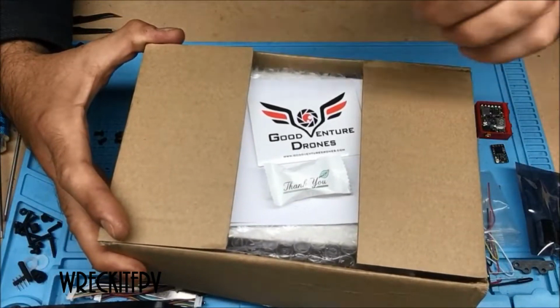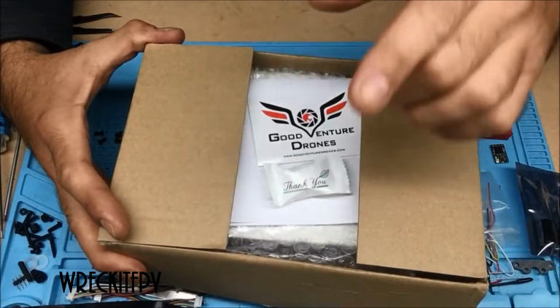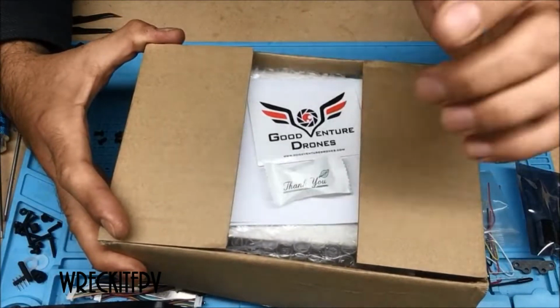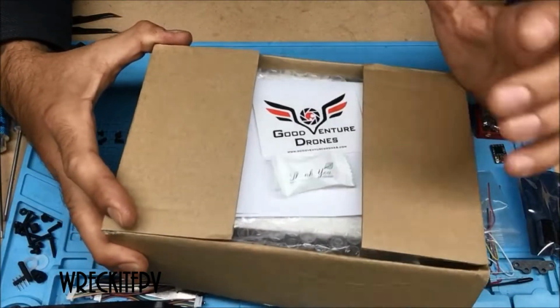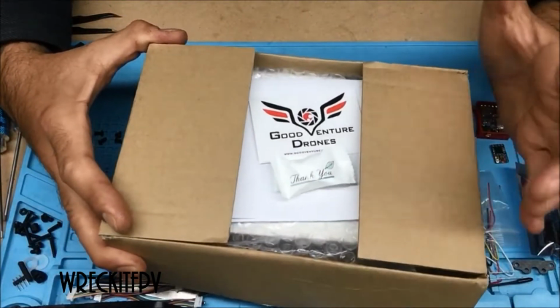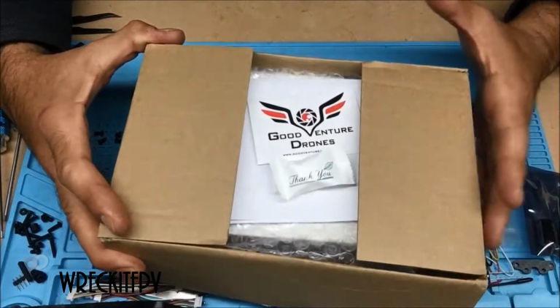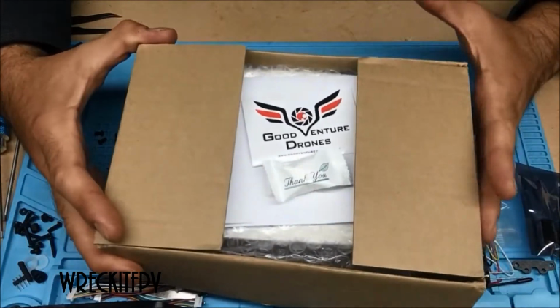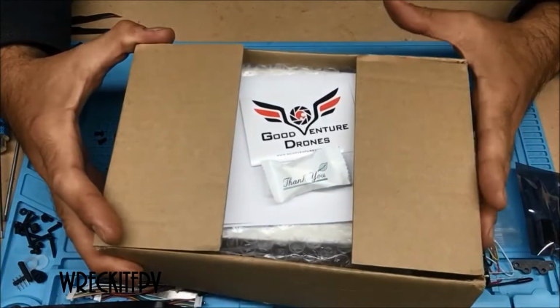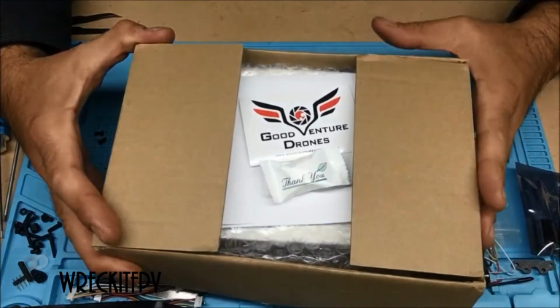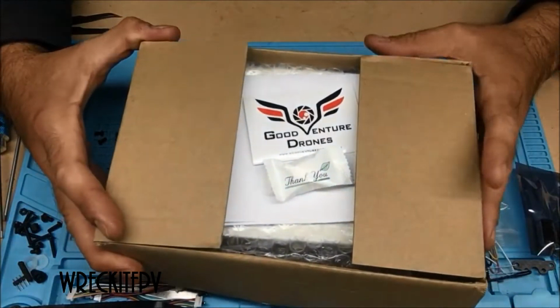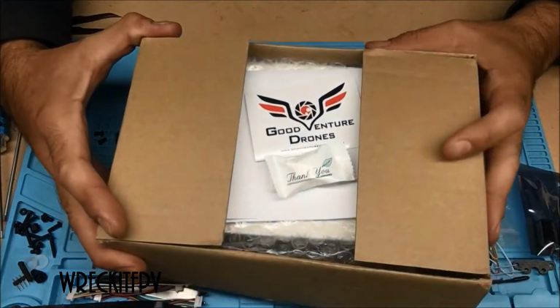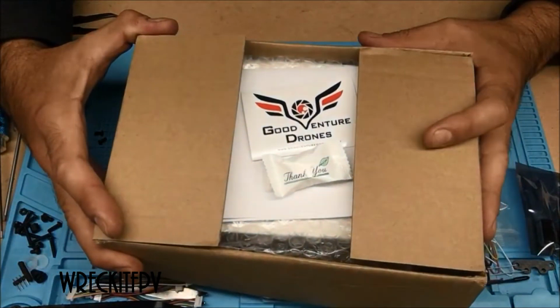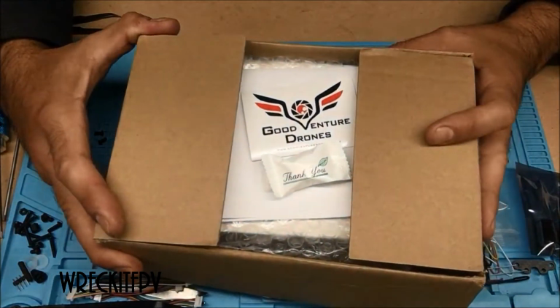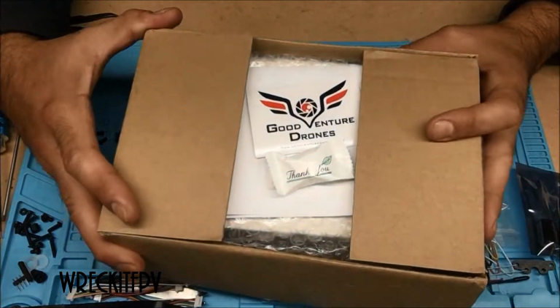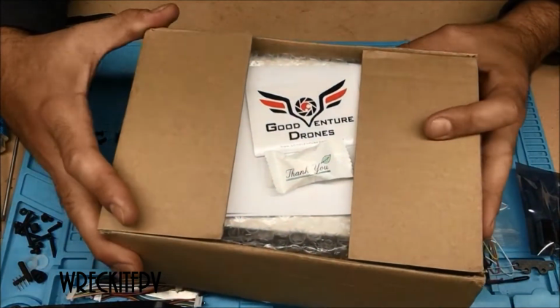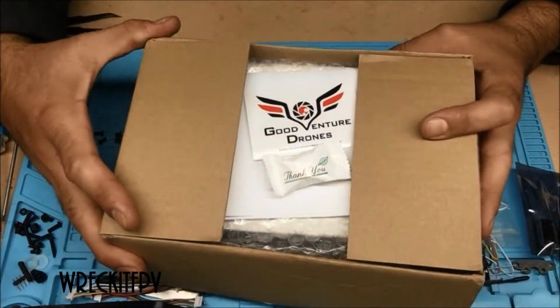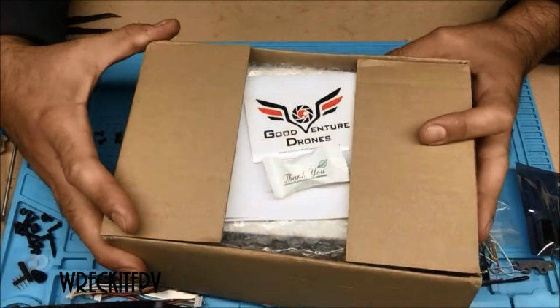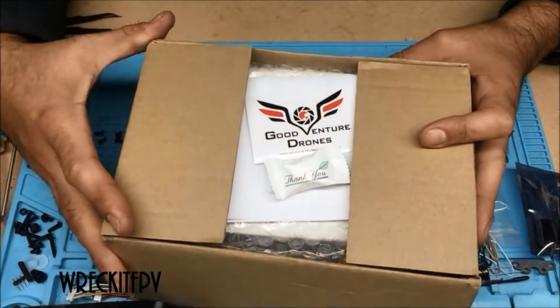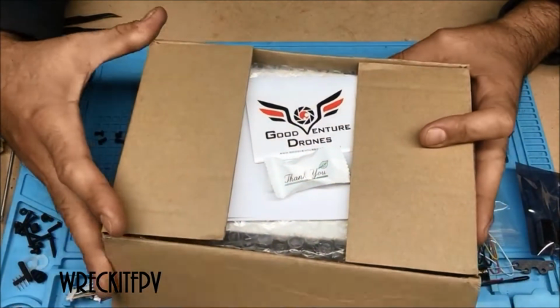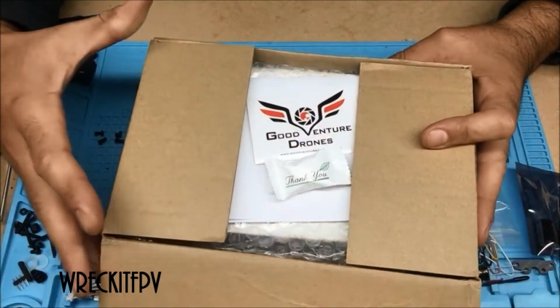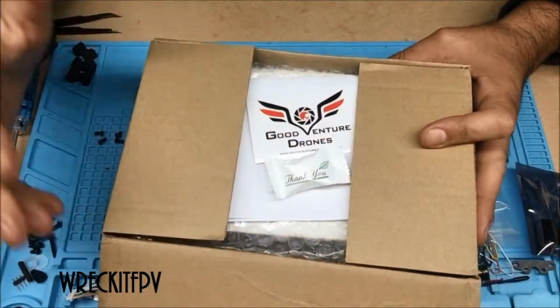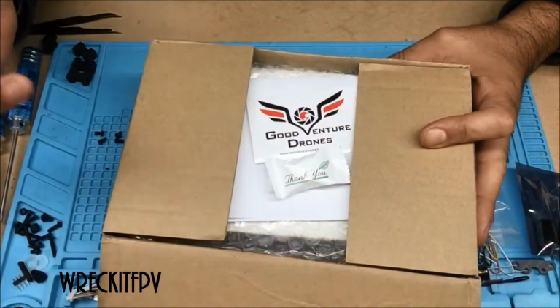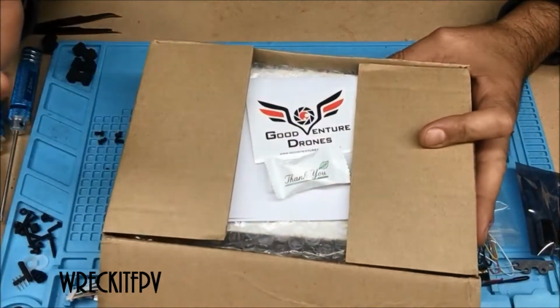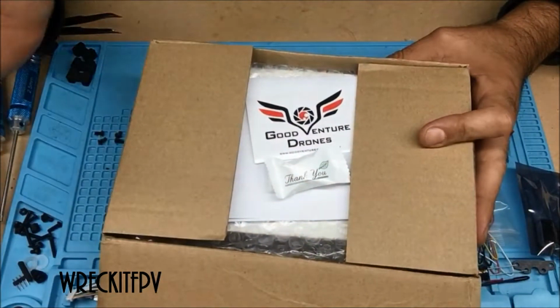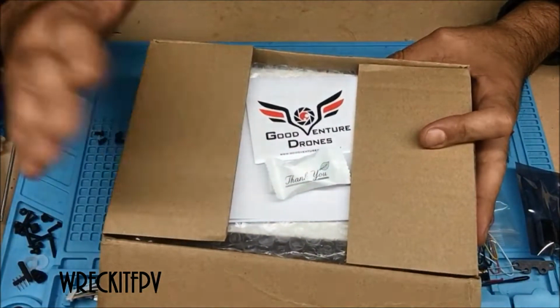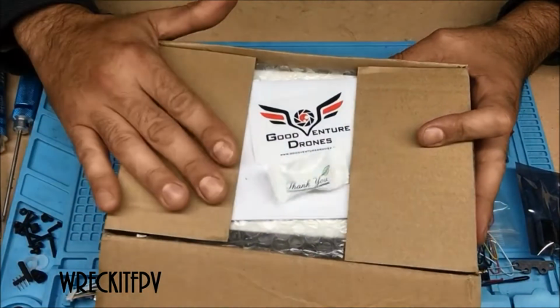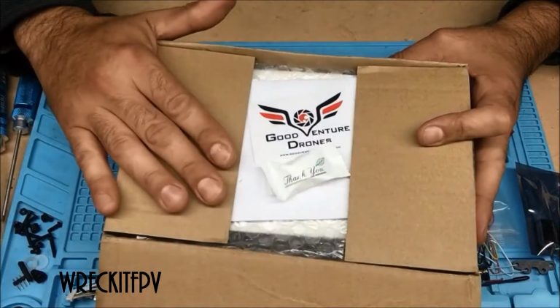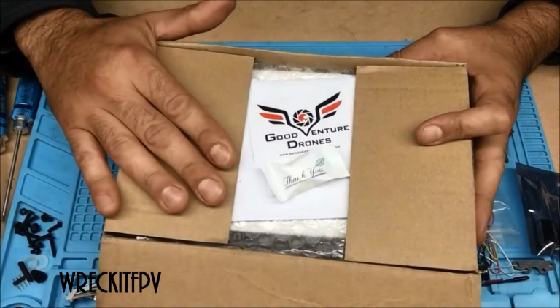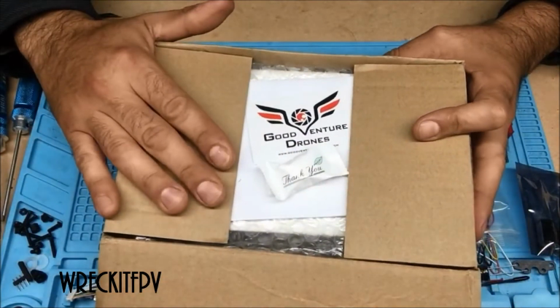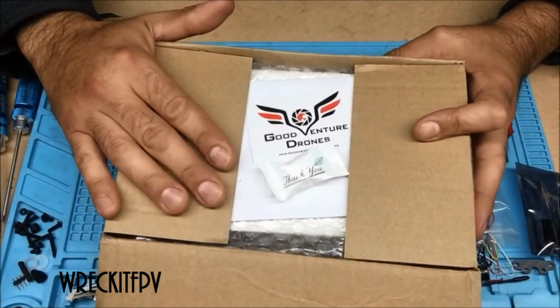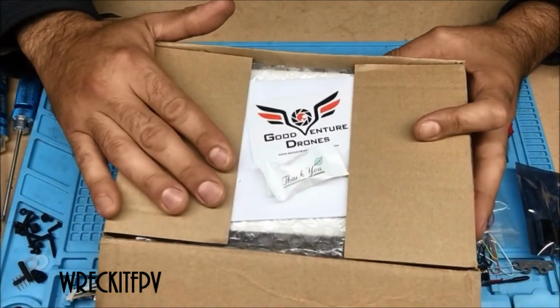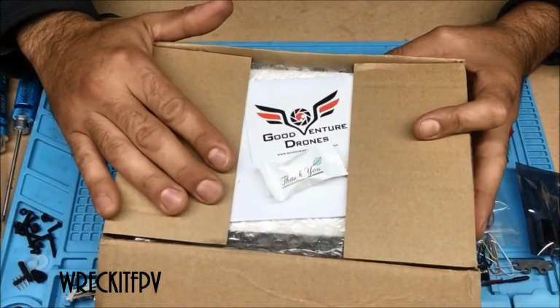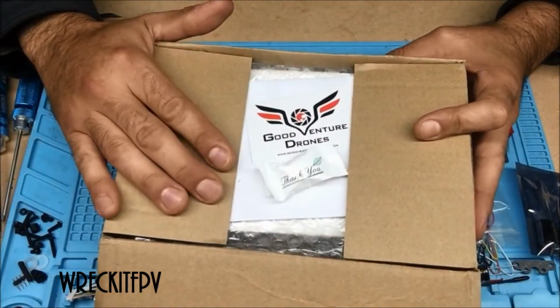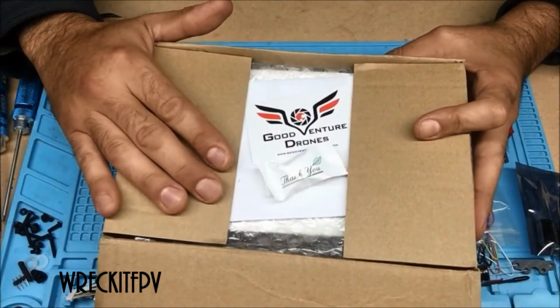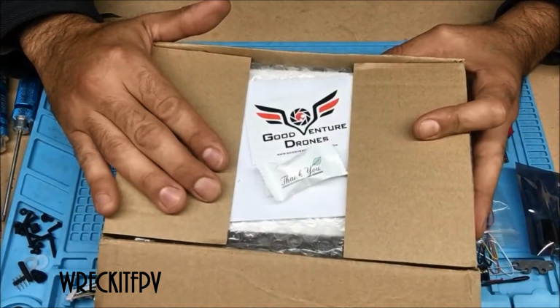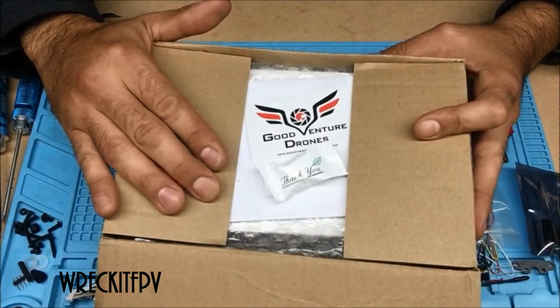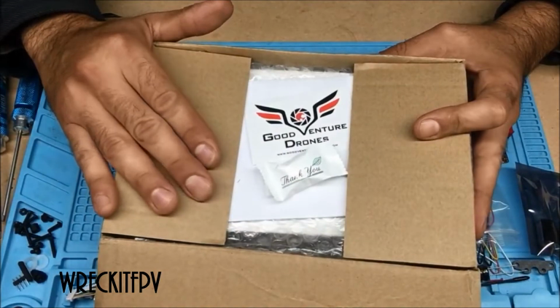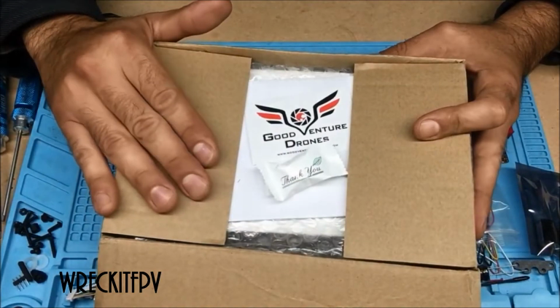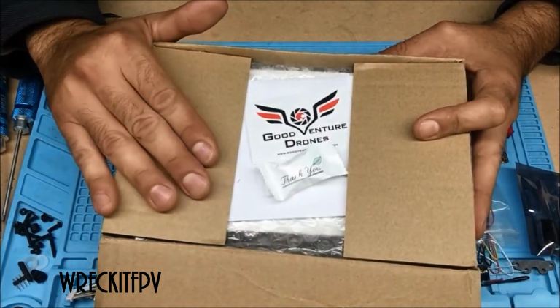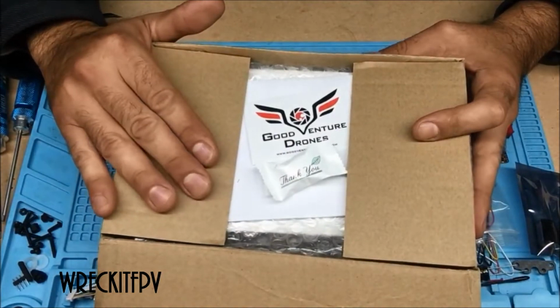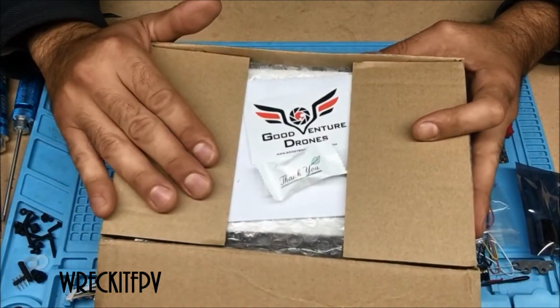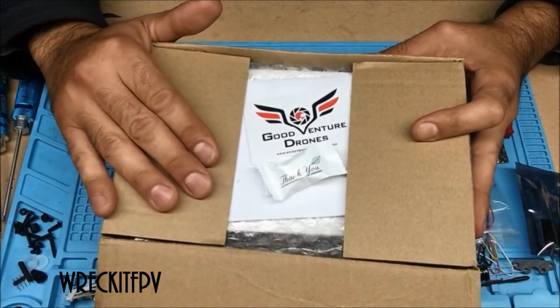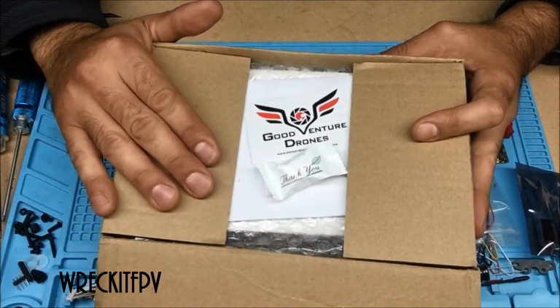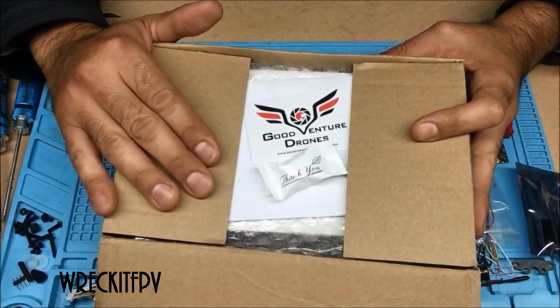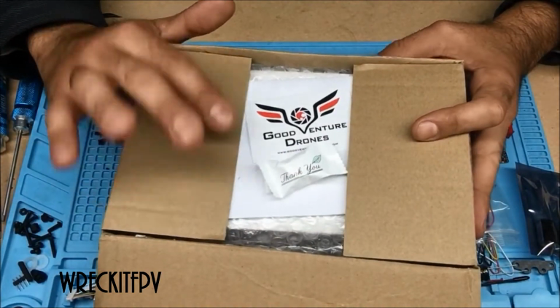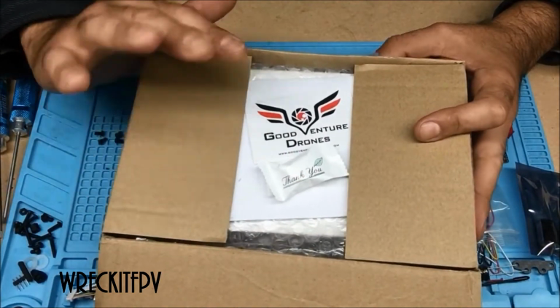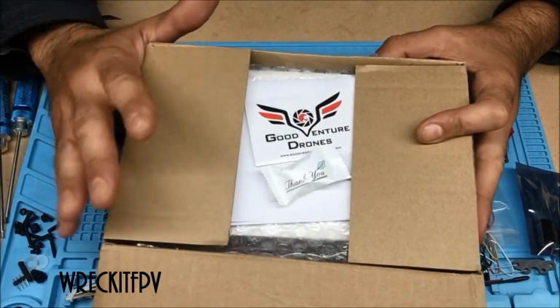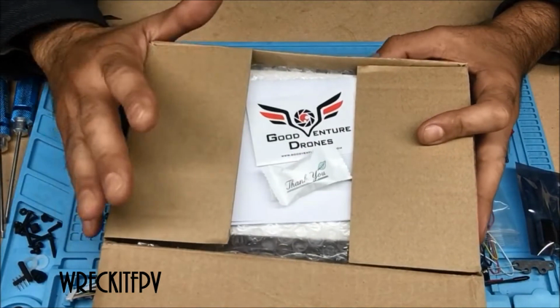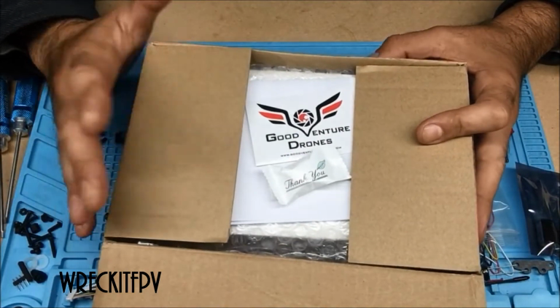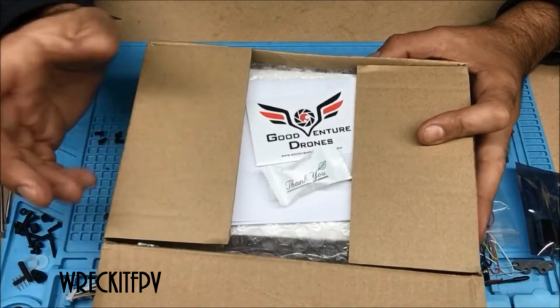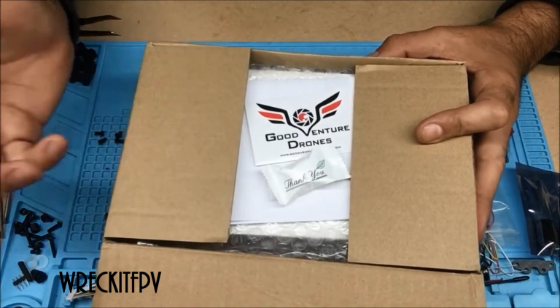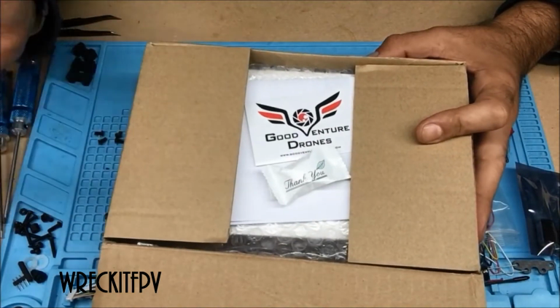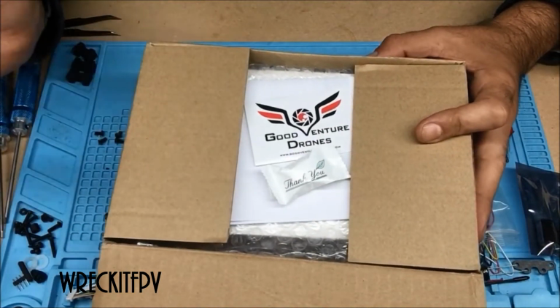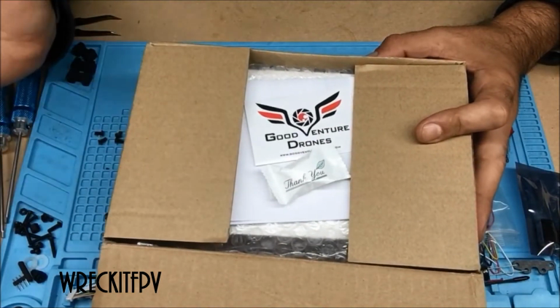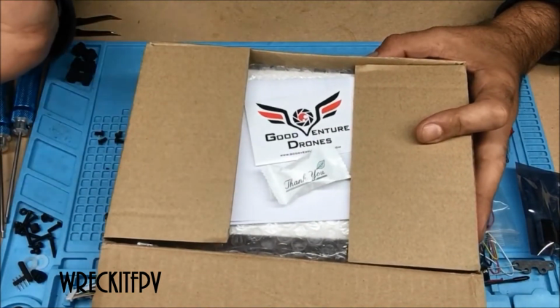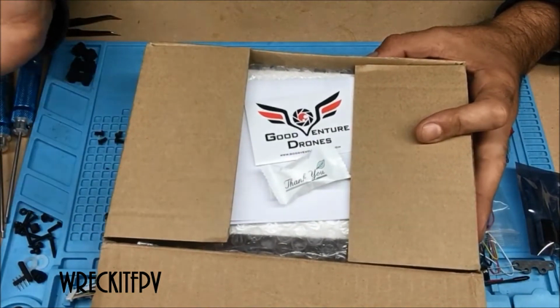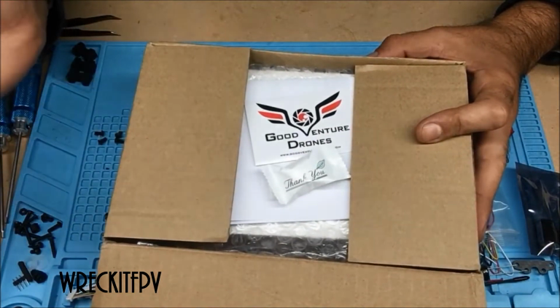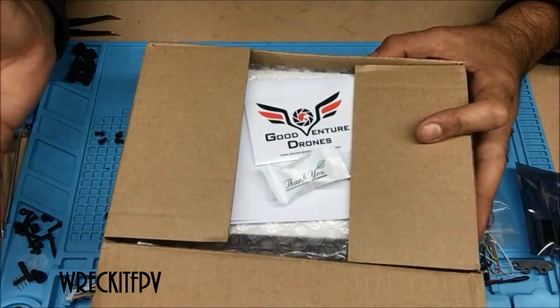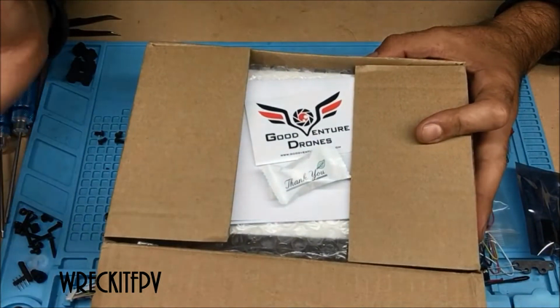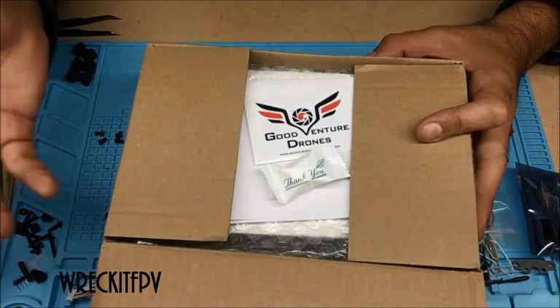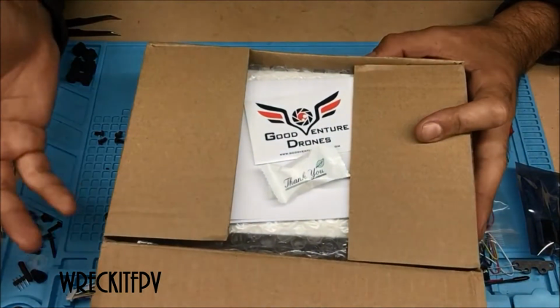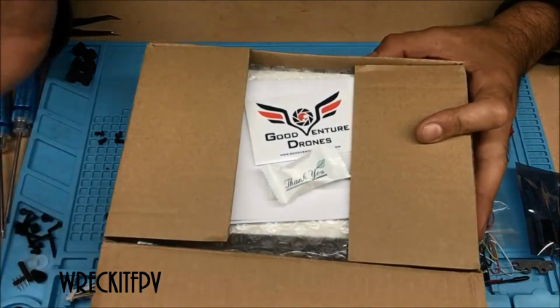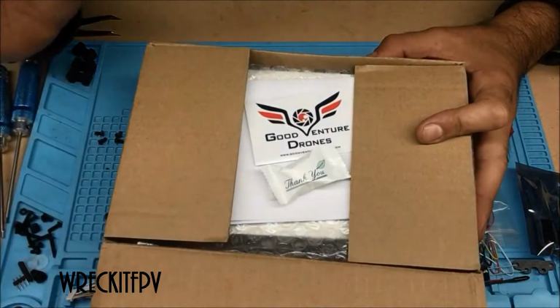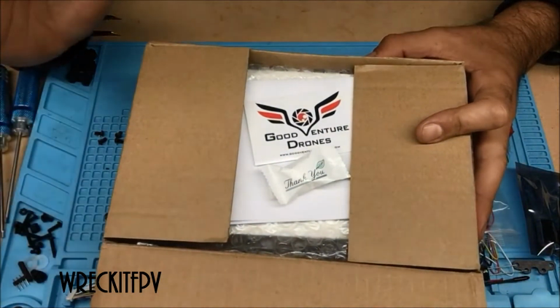Alright guys, welcome back to the channel. Thanks for coming back. Today, just a quick unboxing. Nothing too crazy, just a quick unboxing.